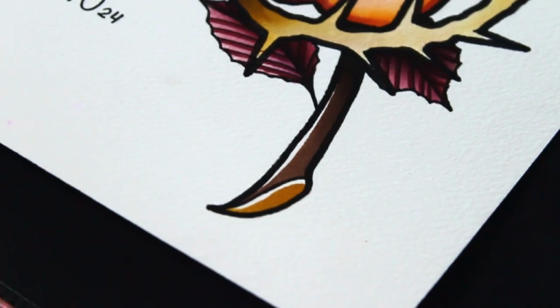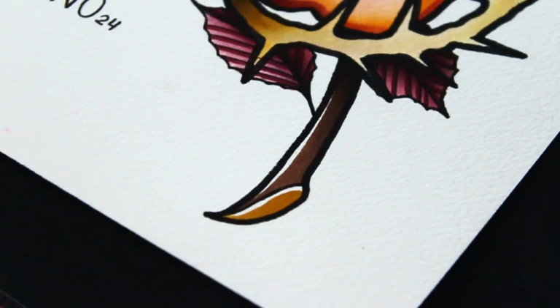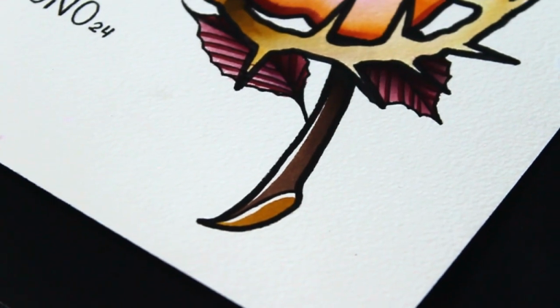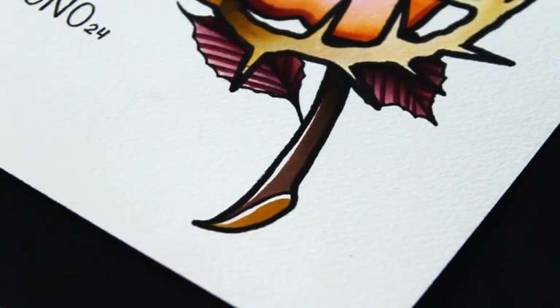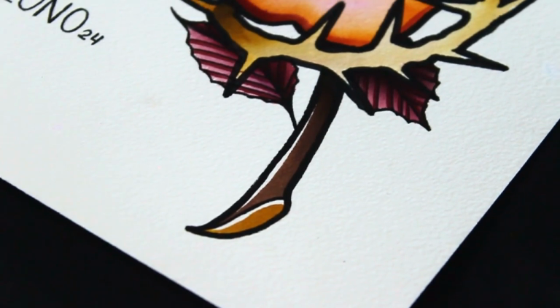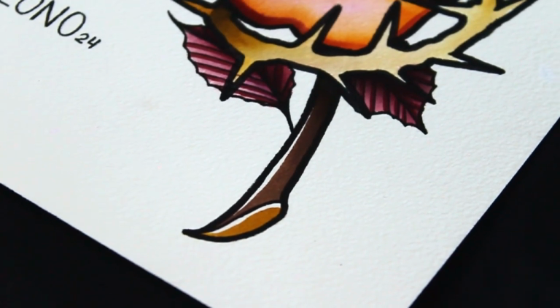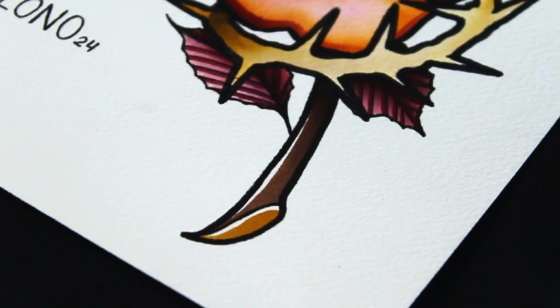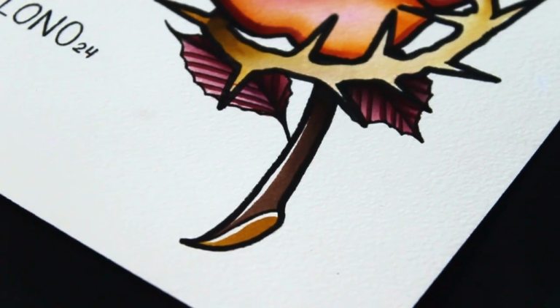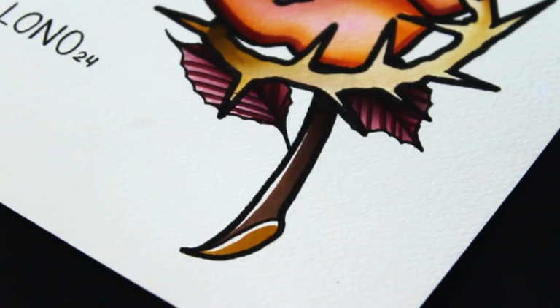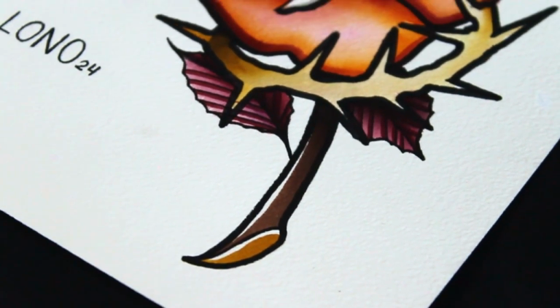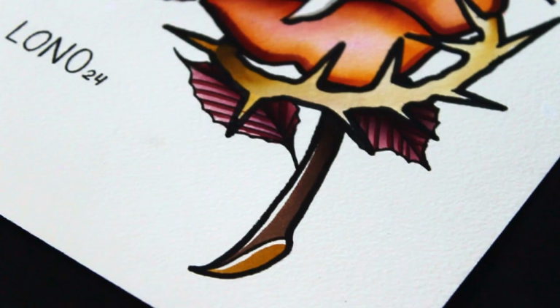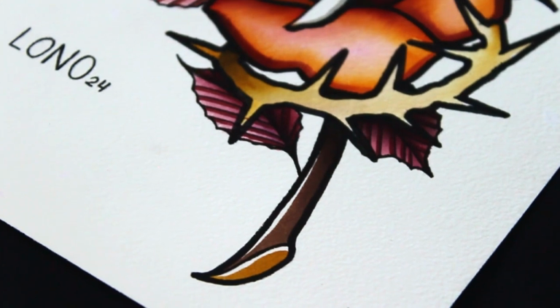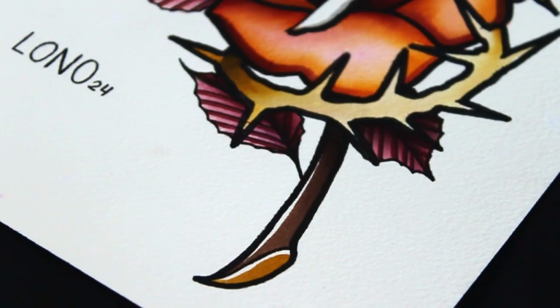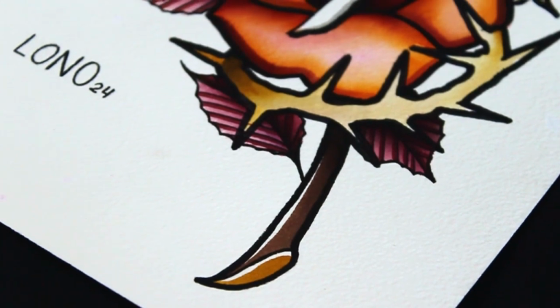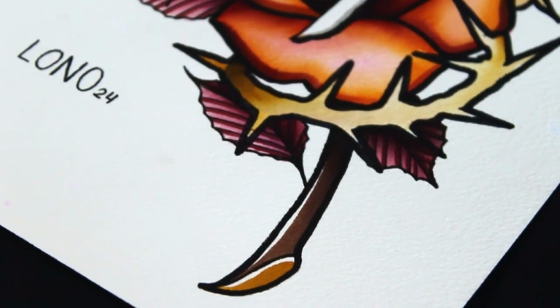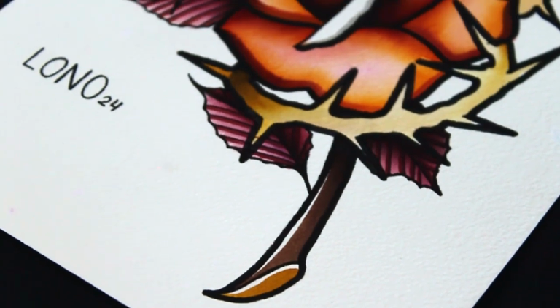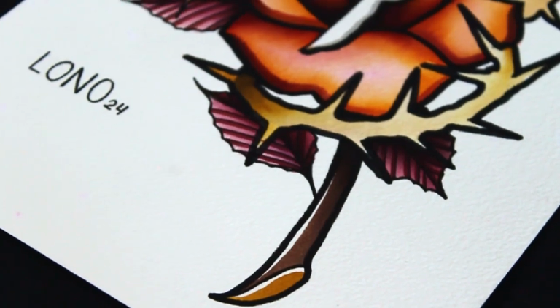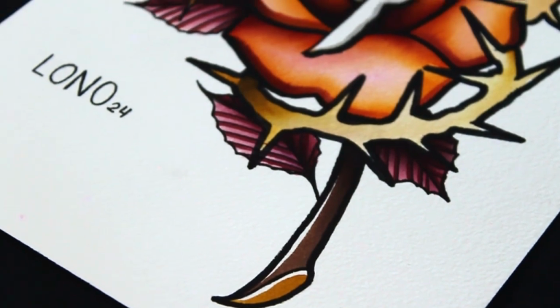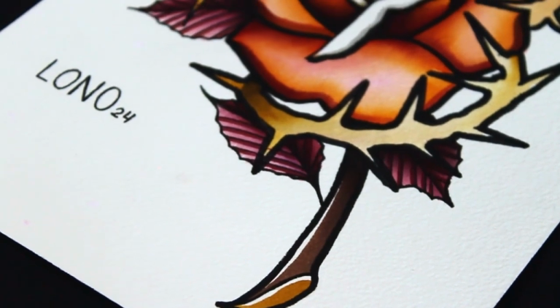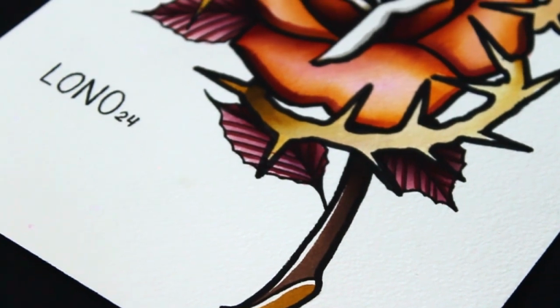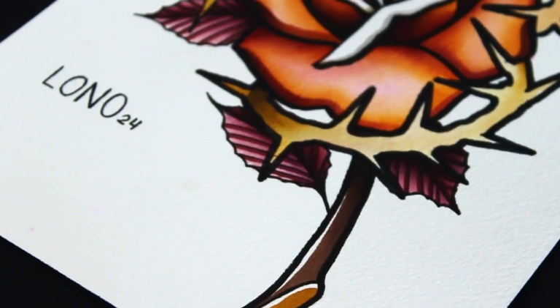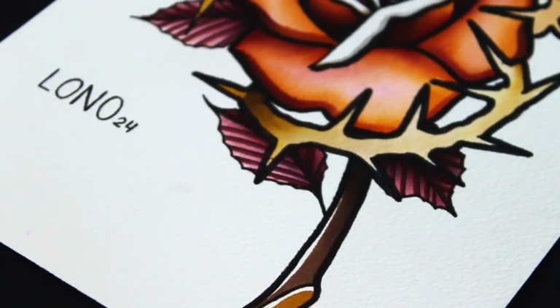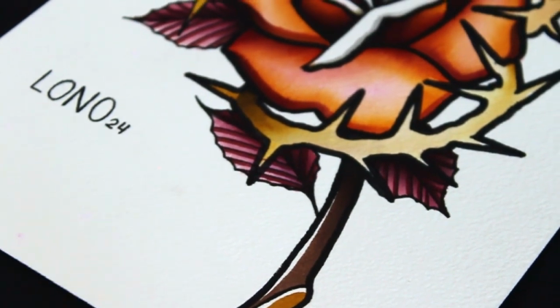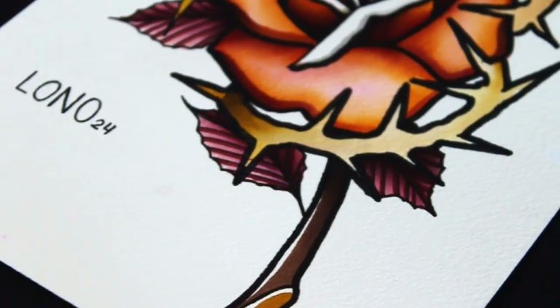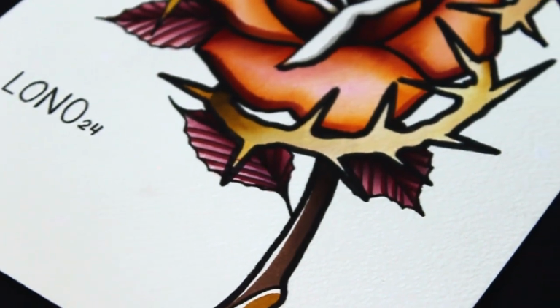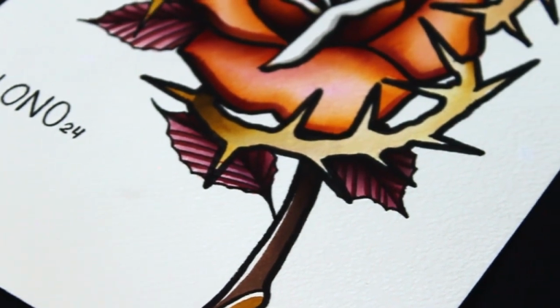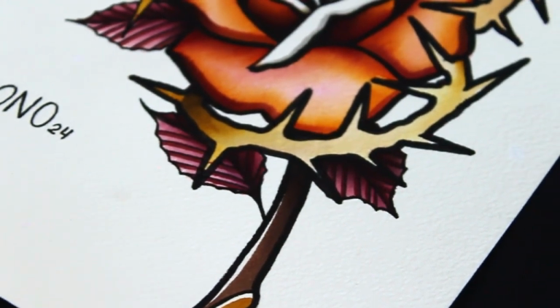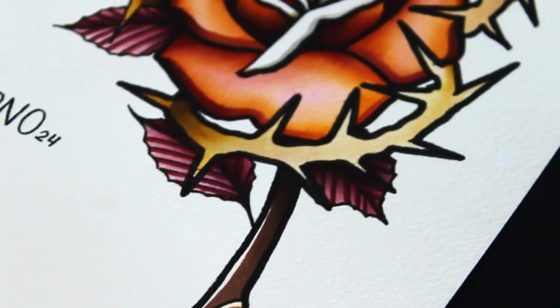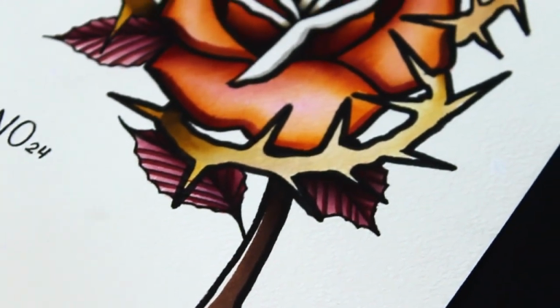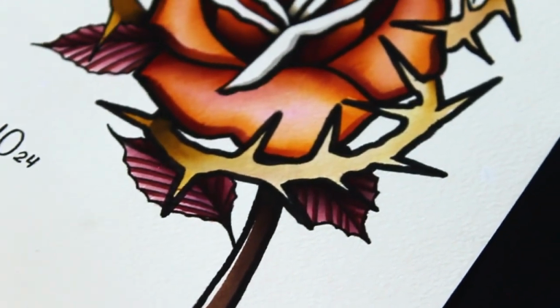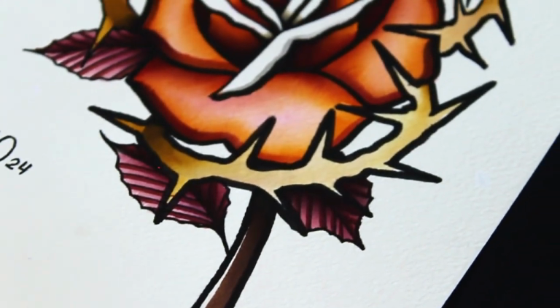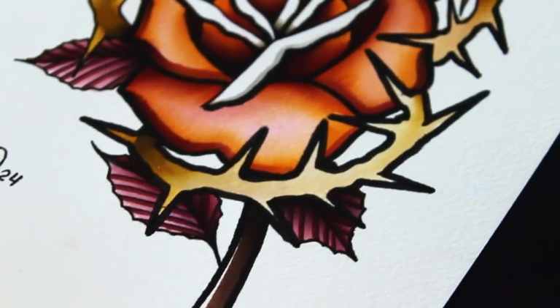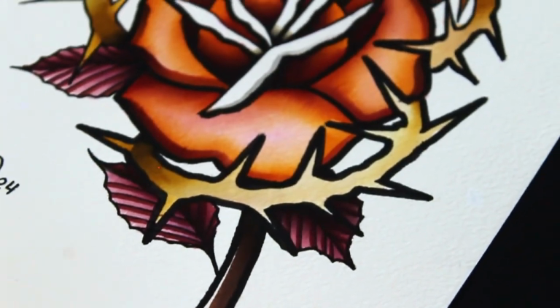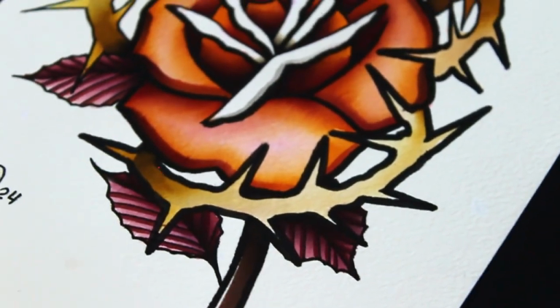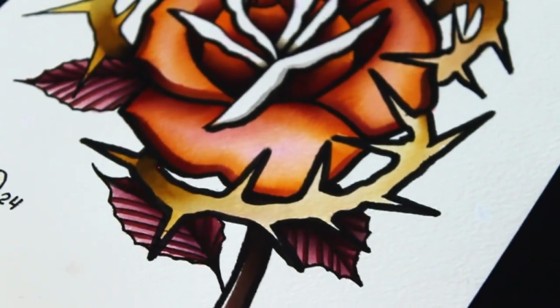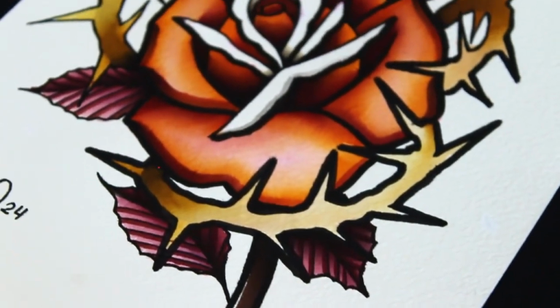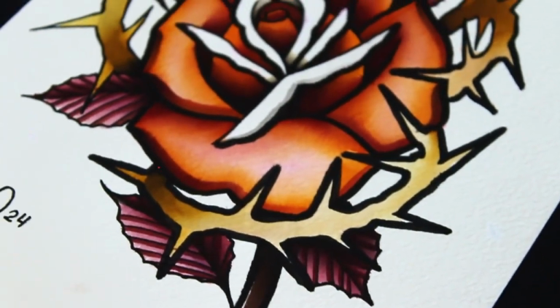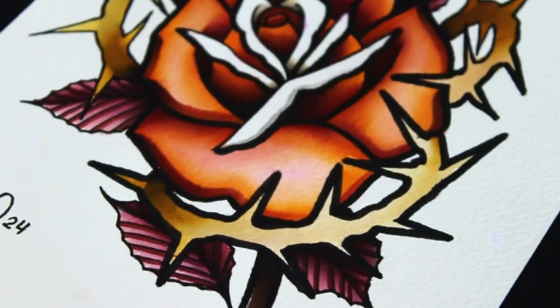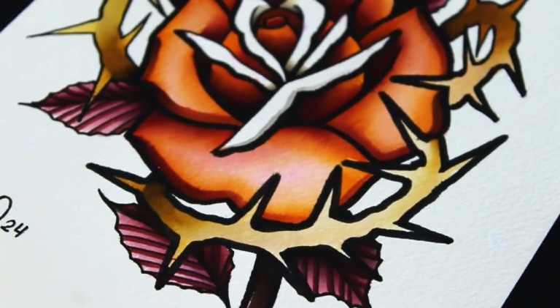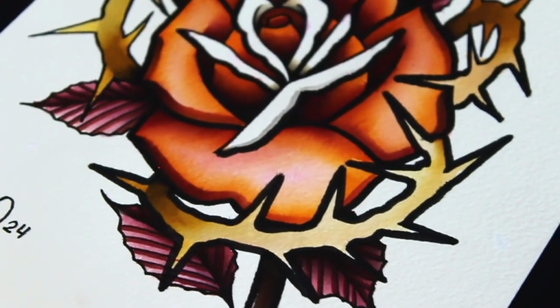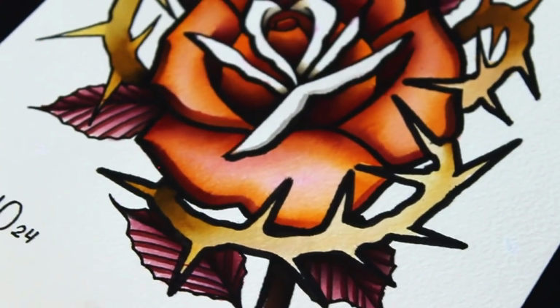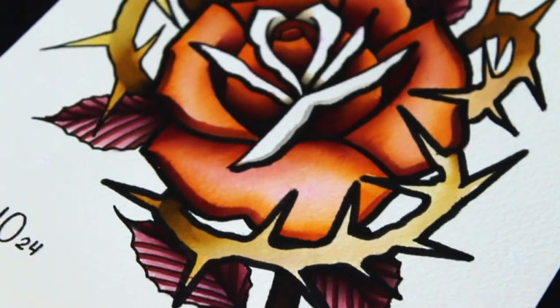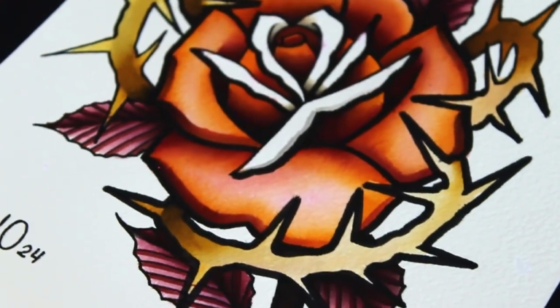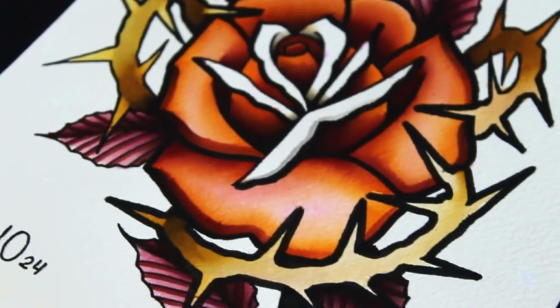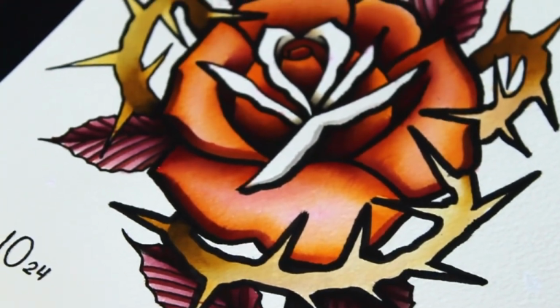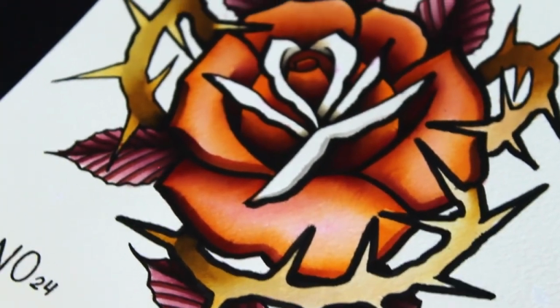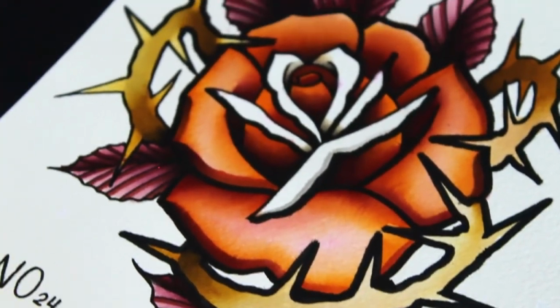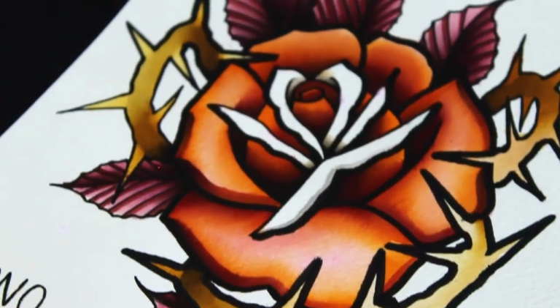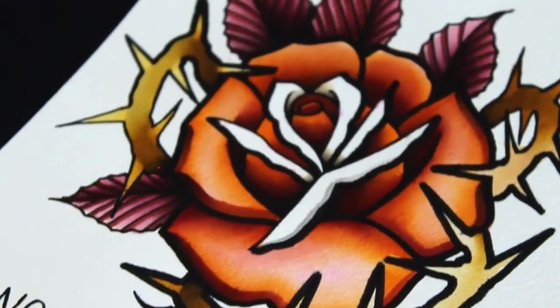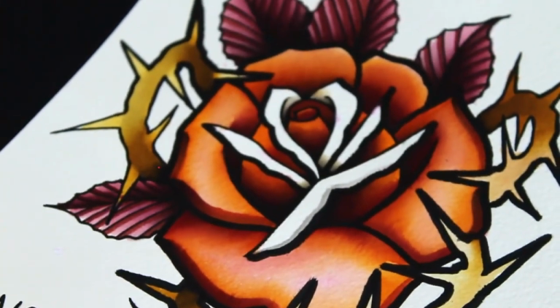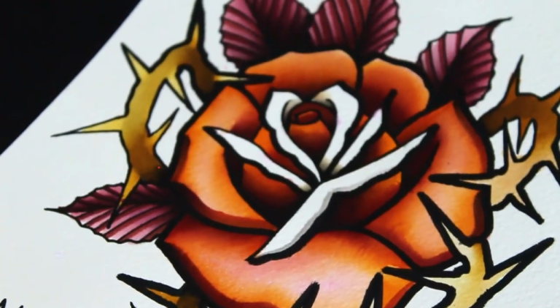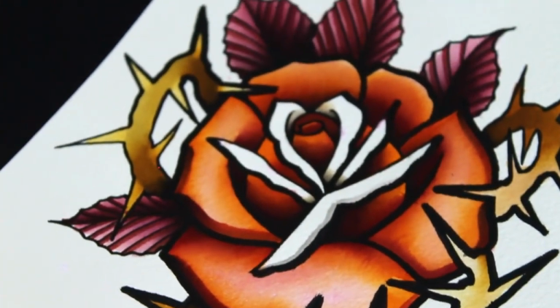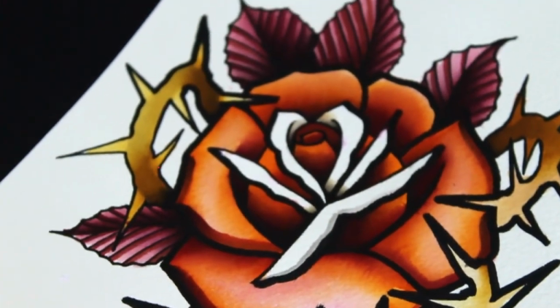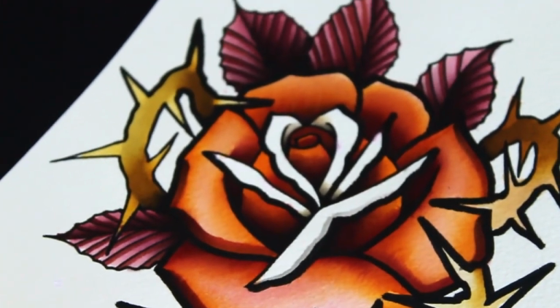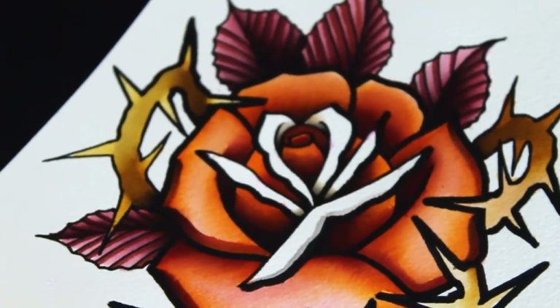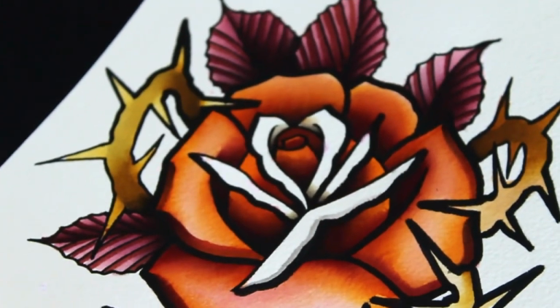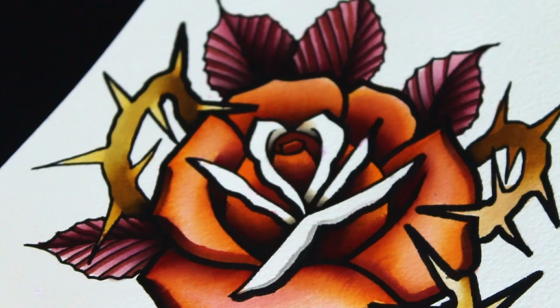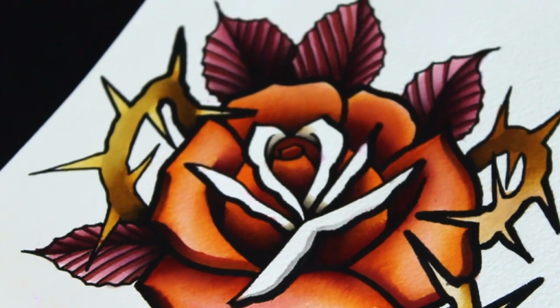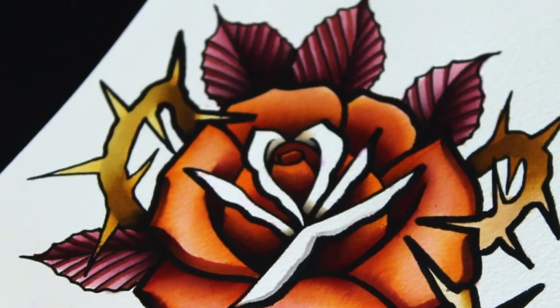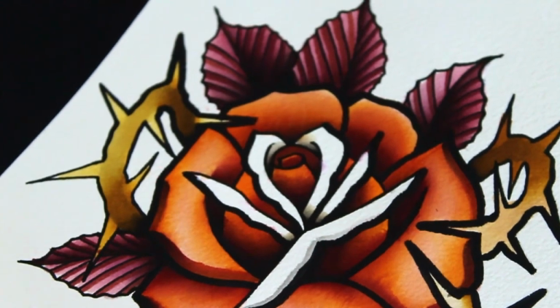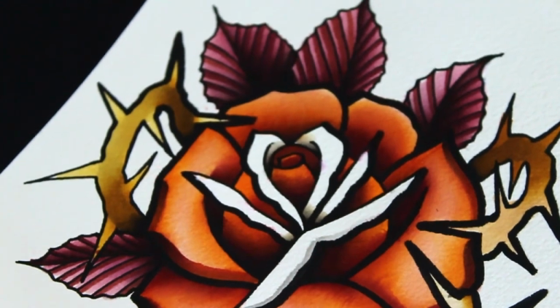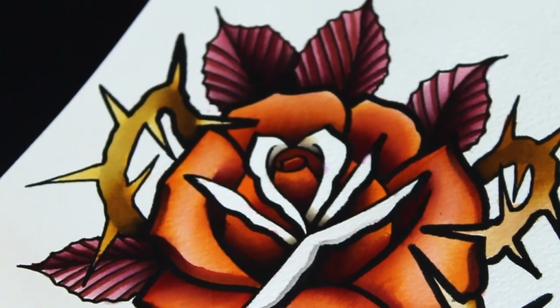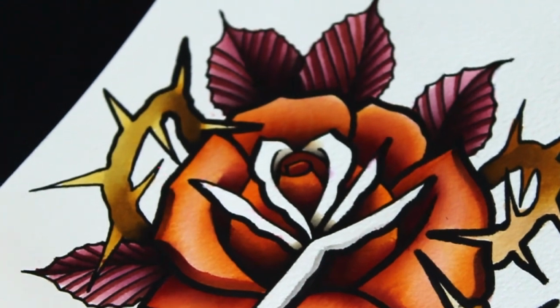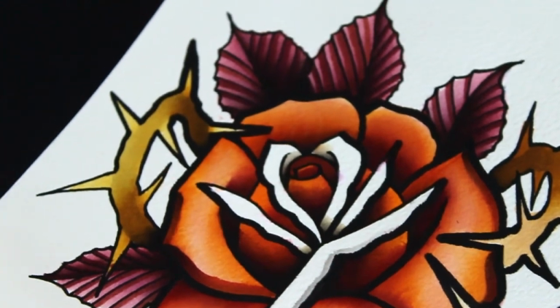Hey everyone, thank you for checking my channel. In this video I will walk you through how I draw a traditional tattoo rose.